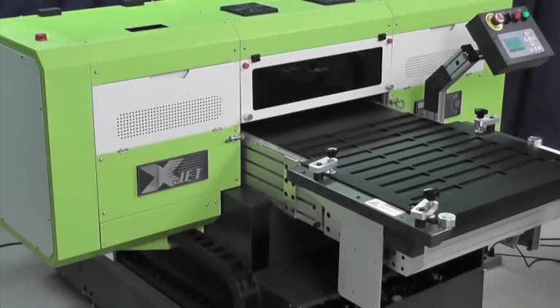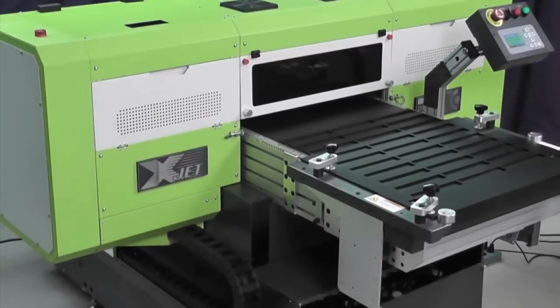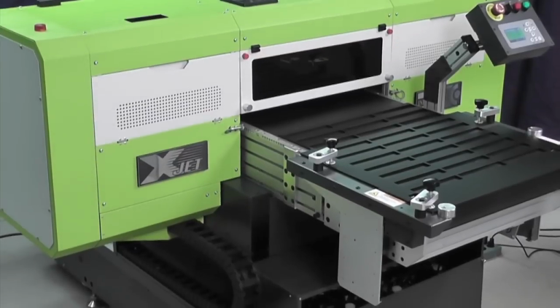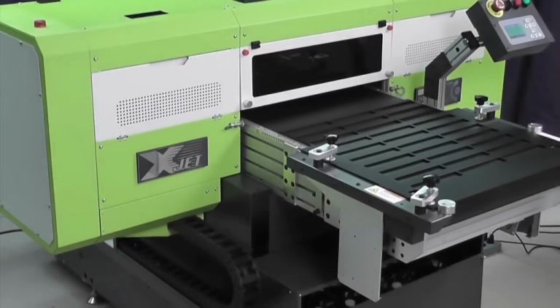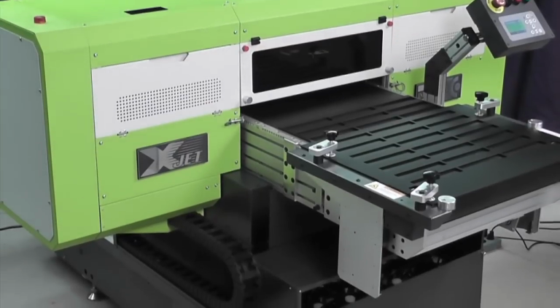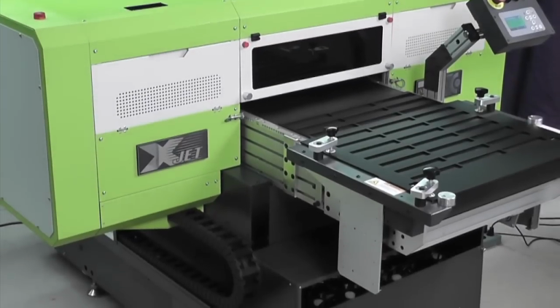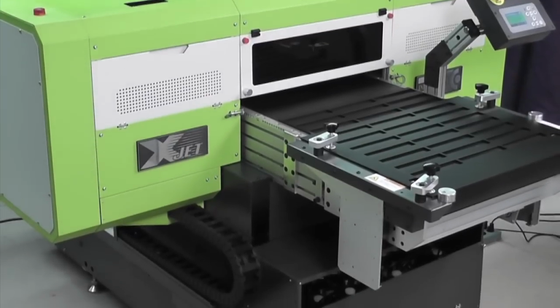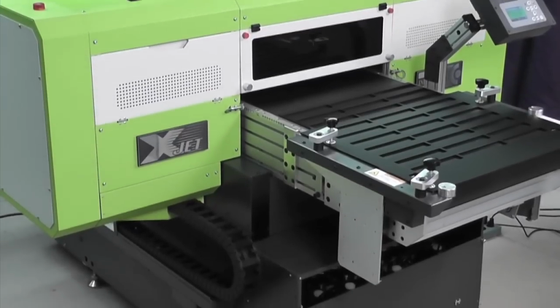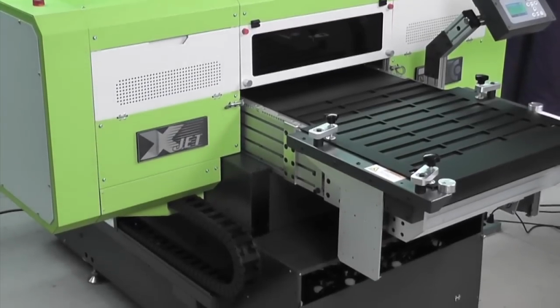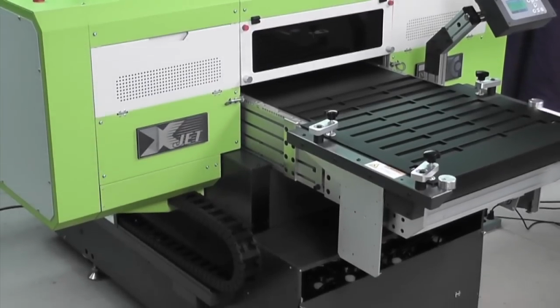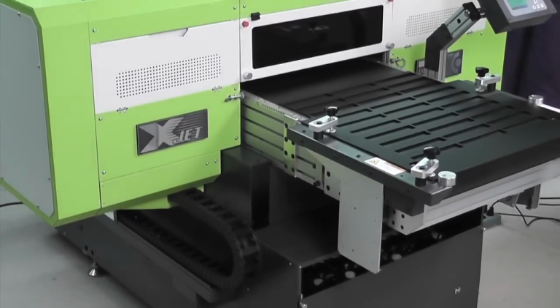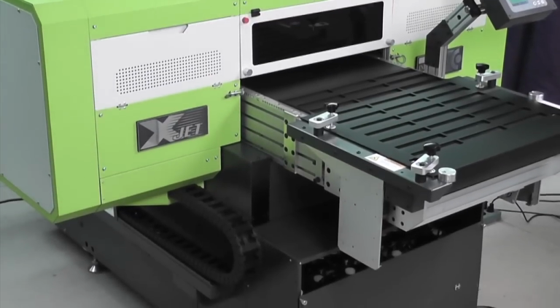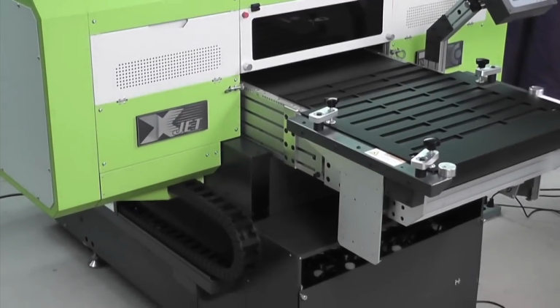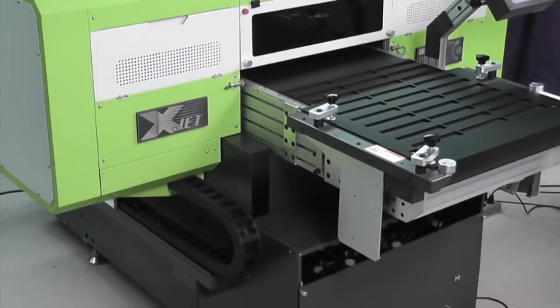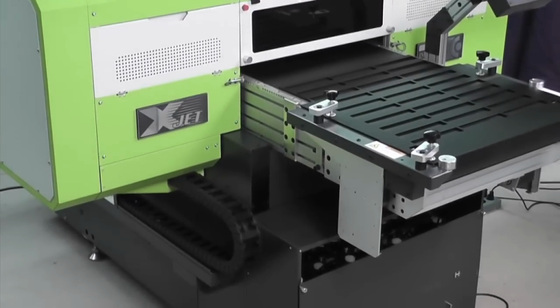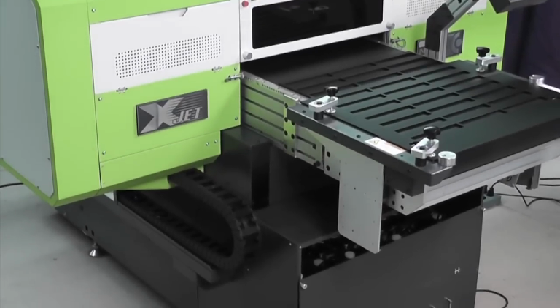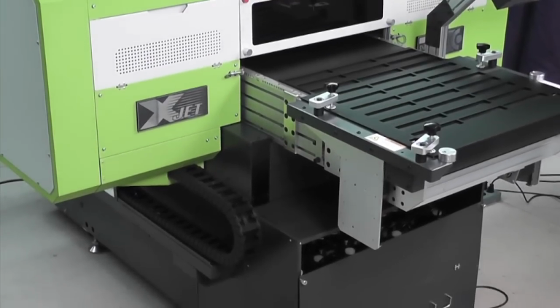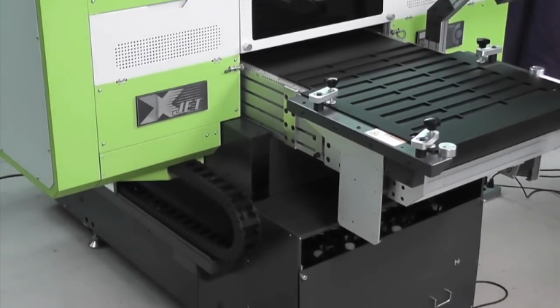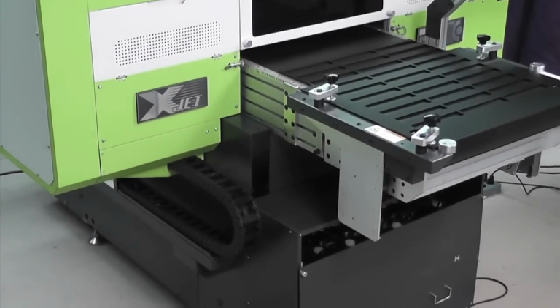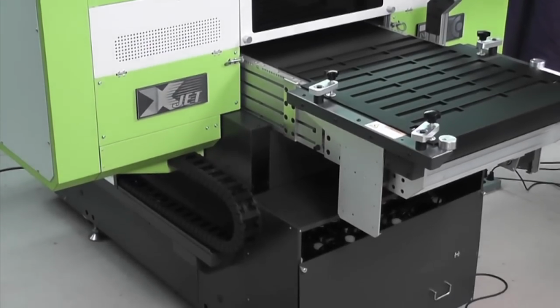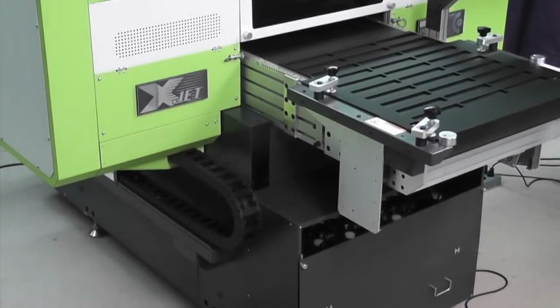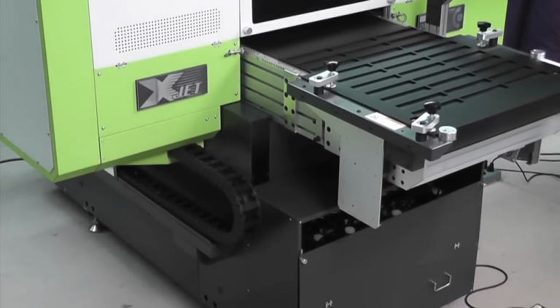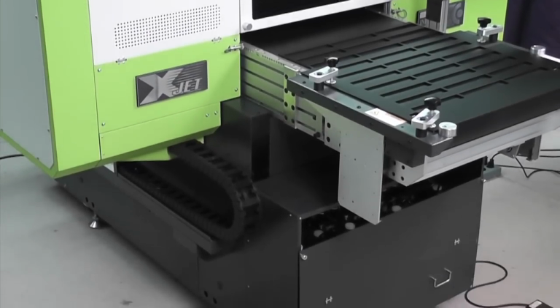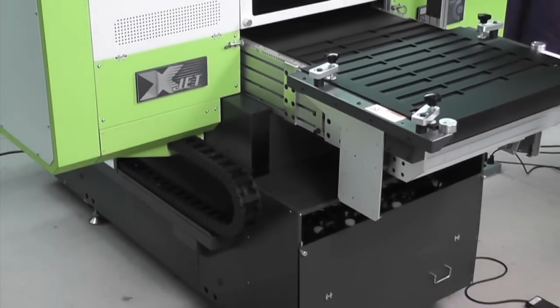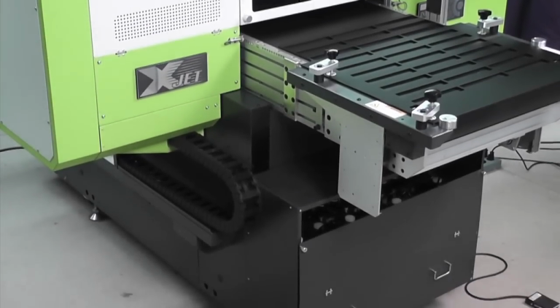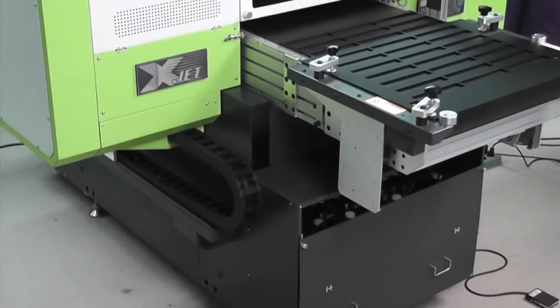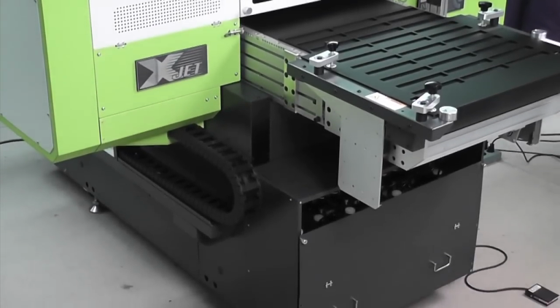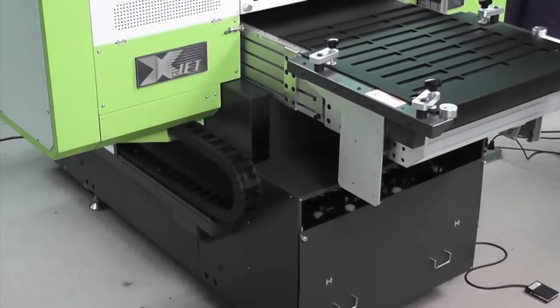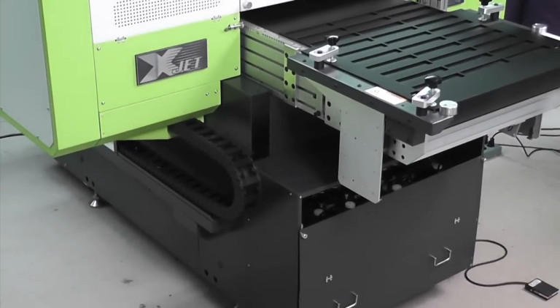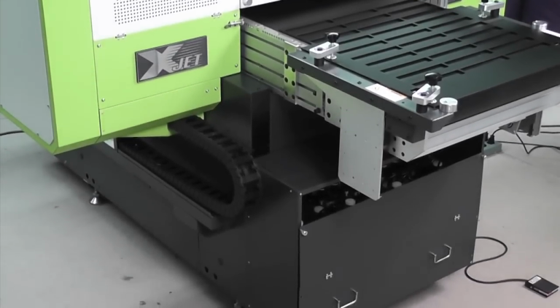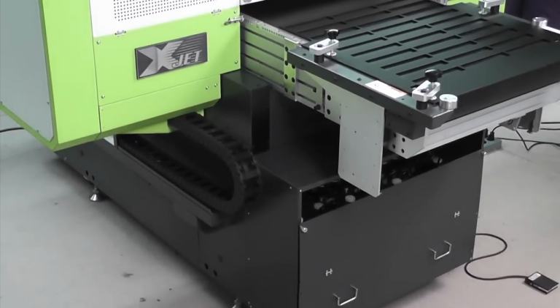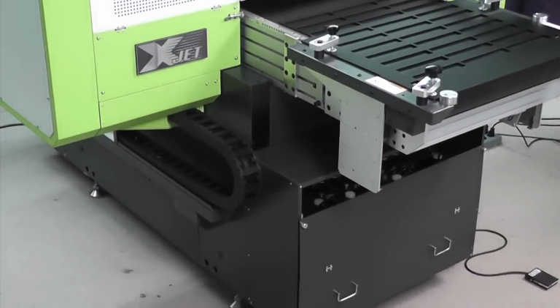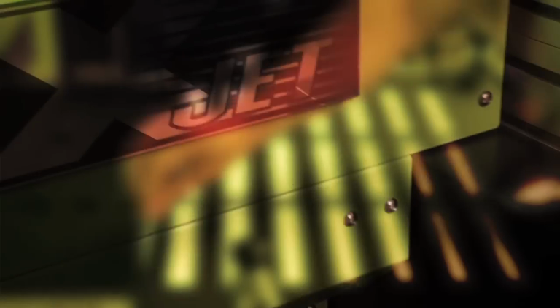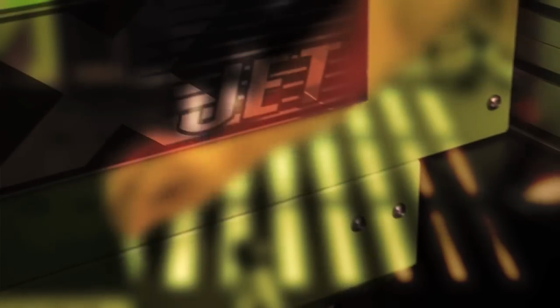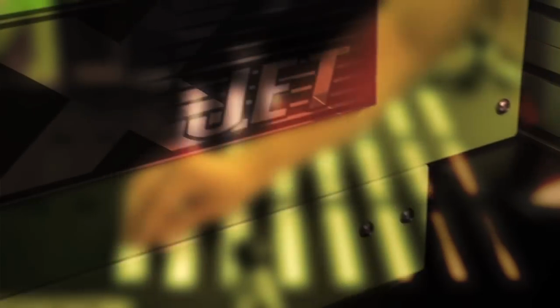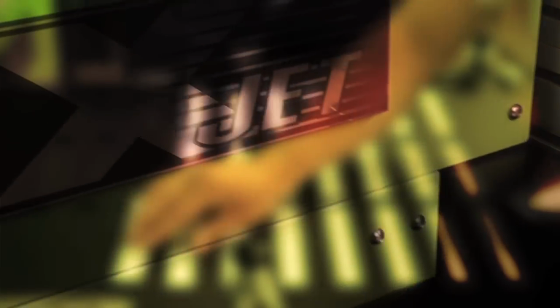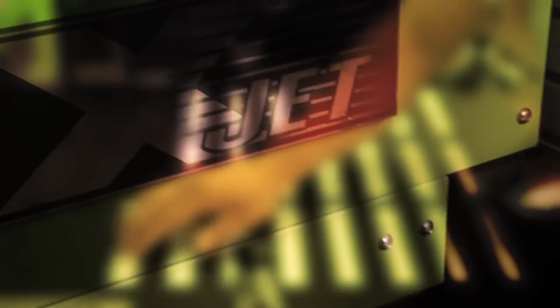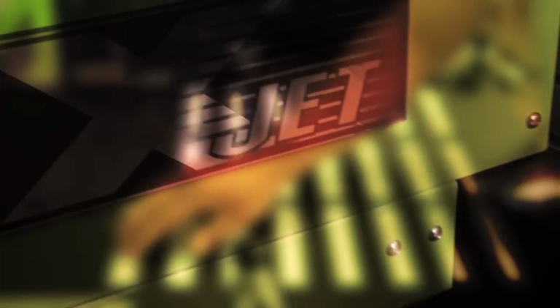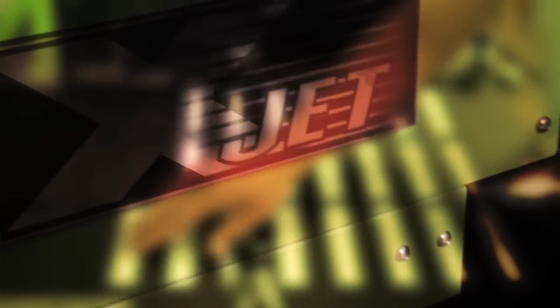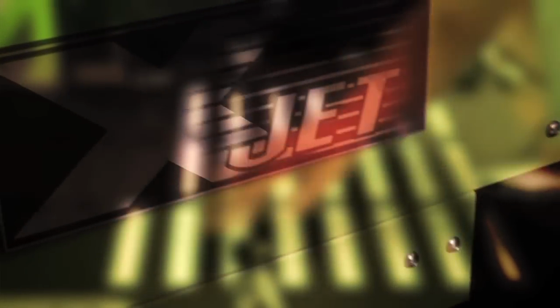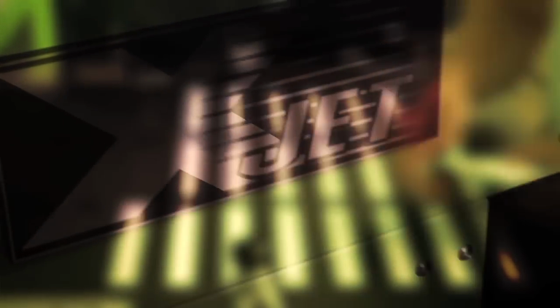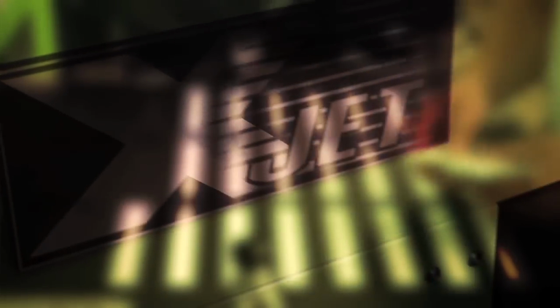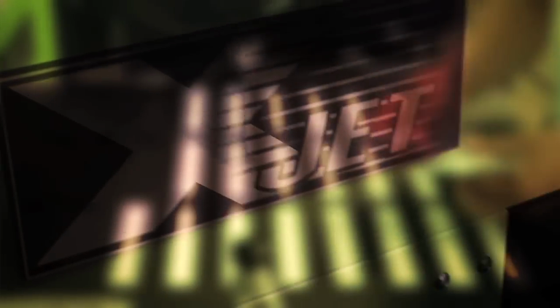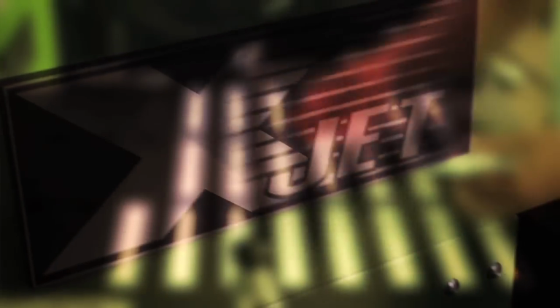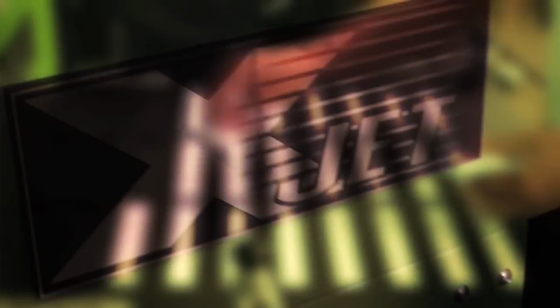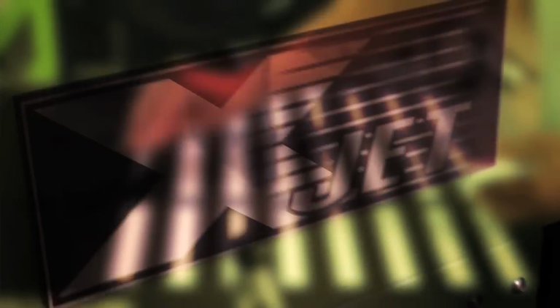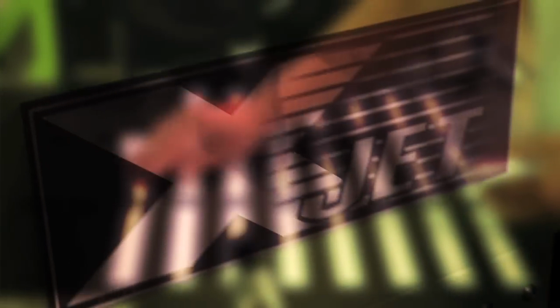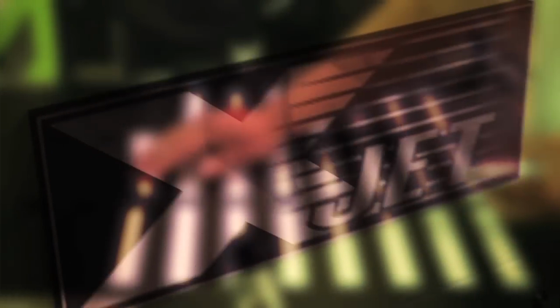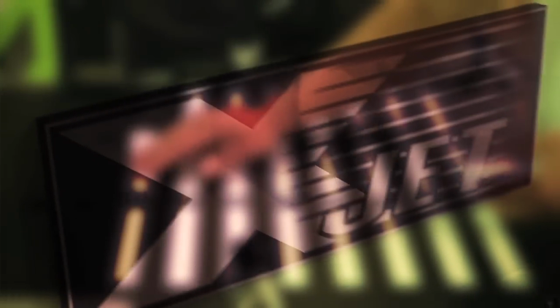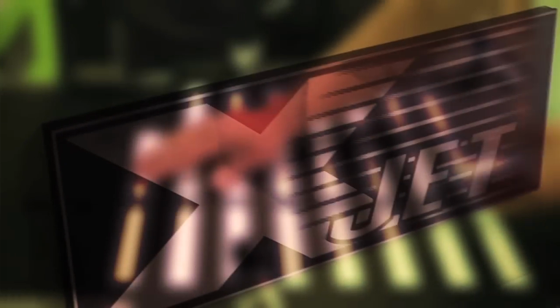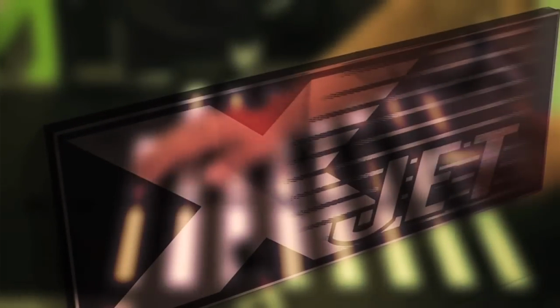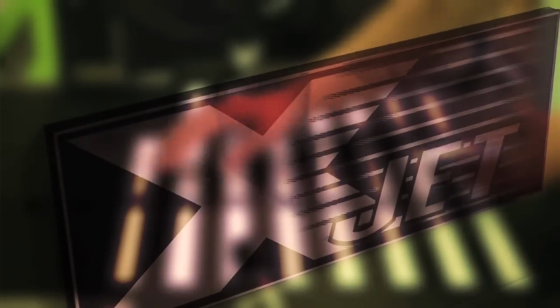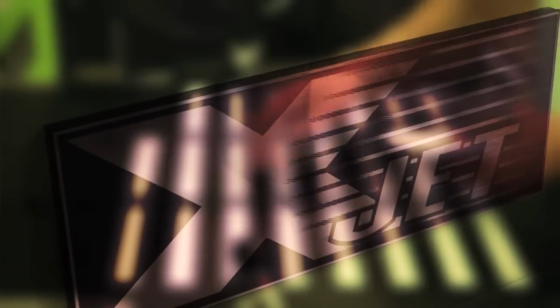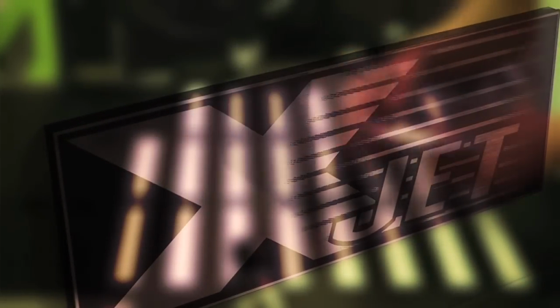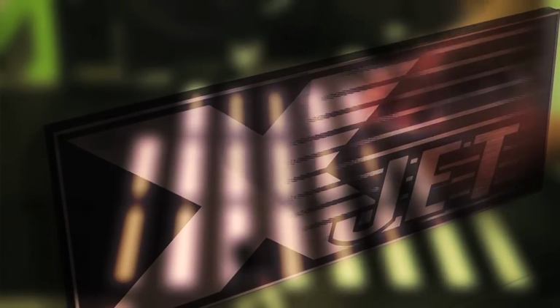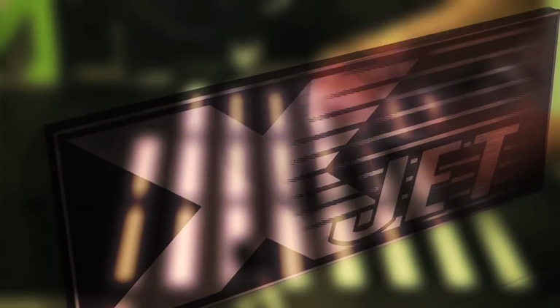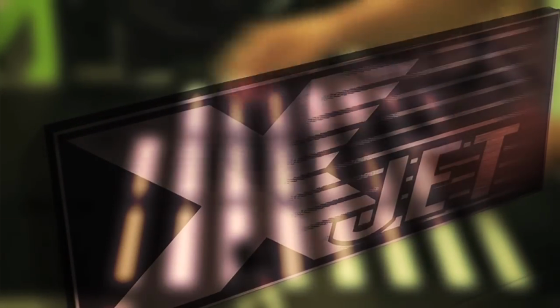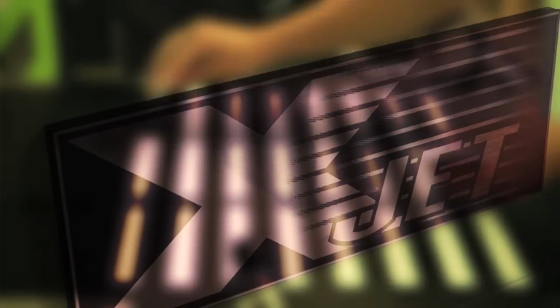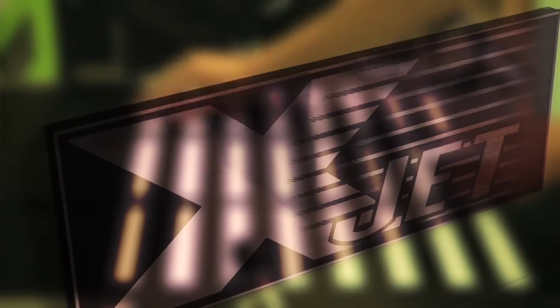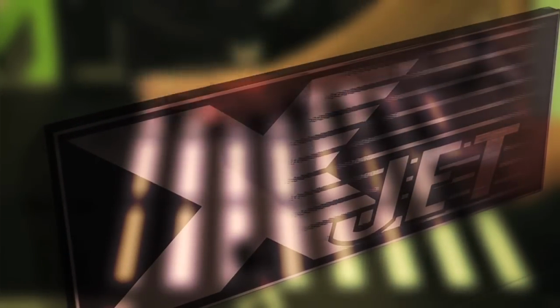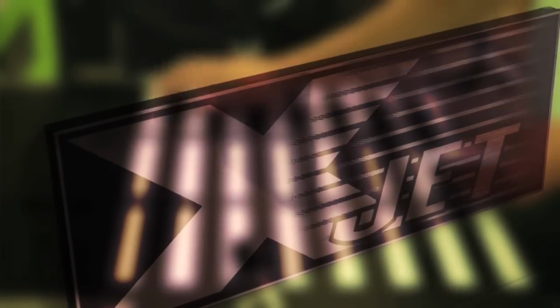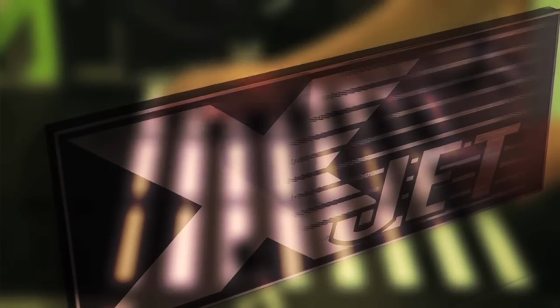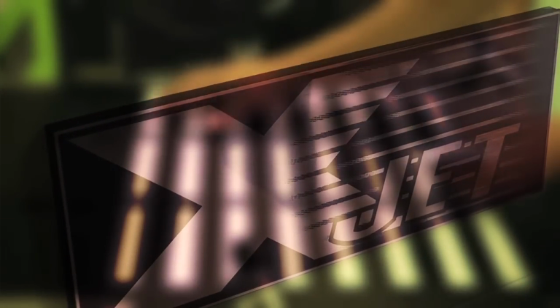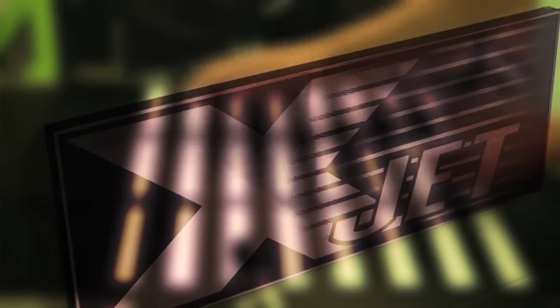It's industrial. Weighing over 1,500 pounds, the X-Jet is capable of running full production 24 hours a day.